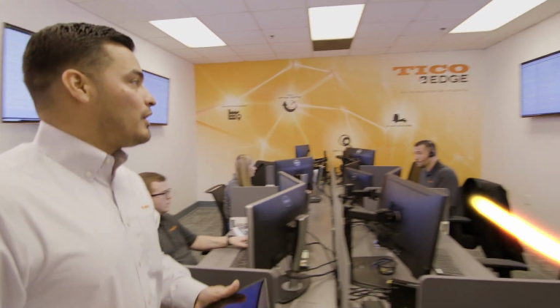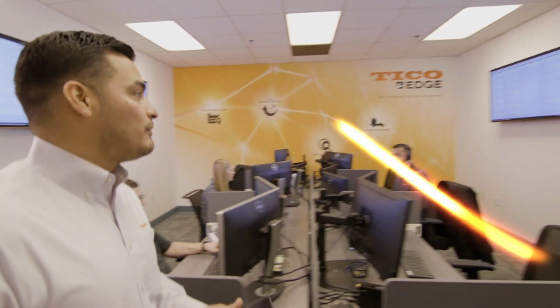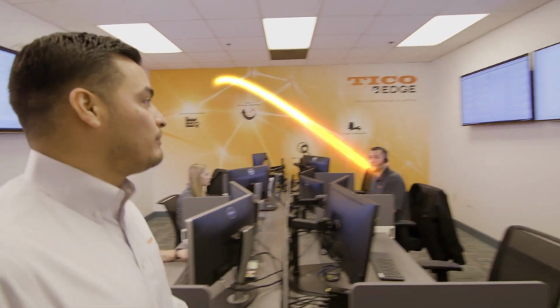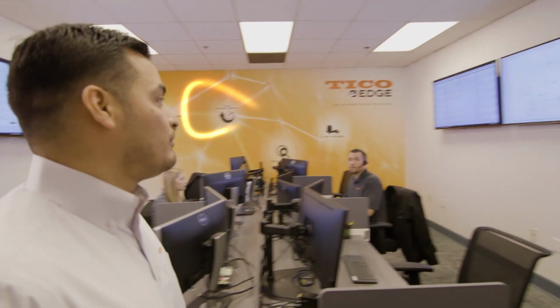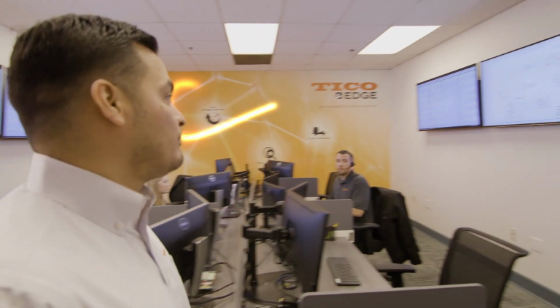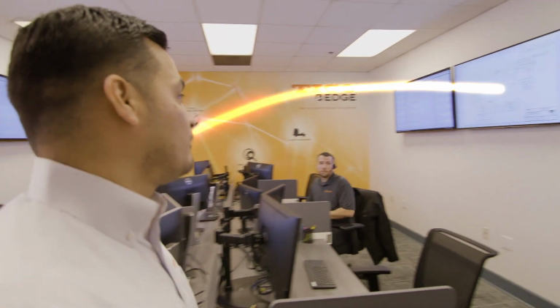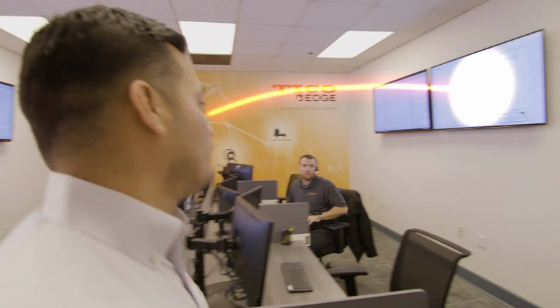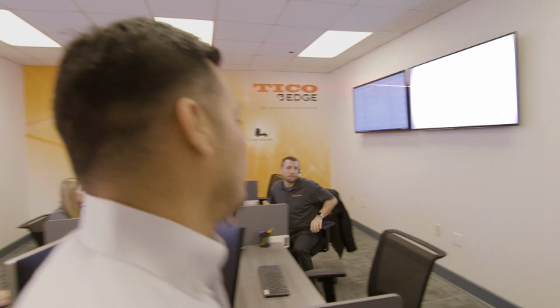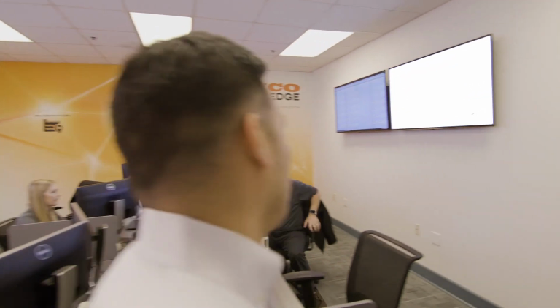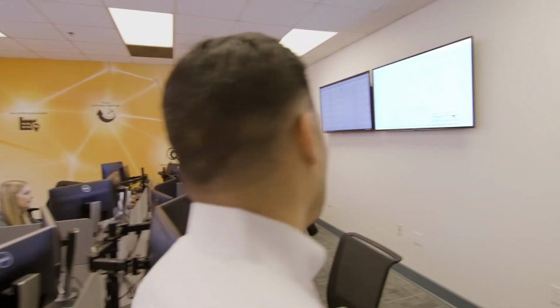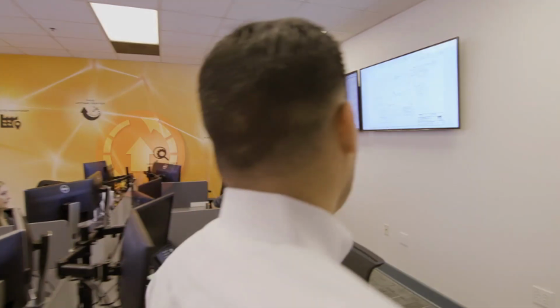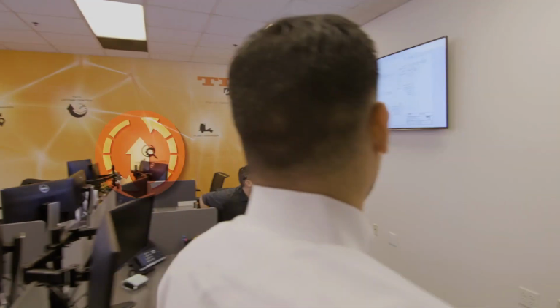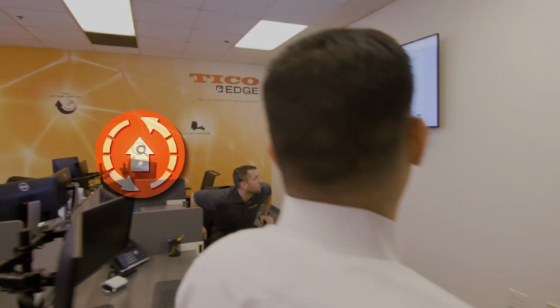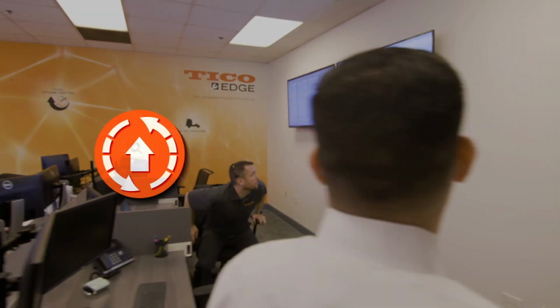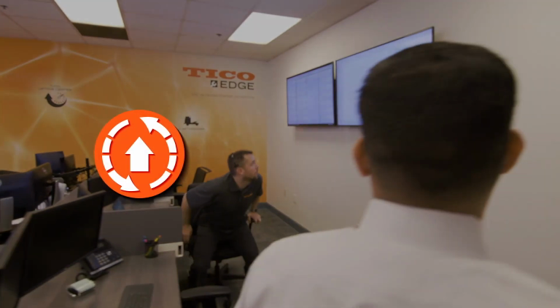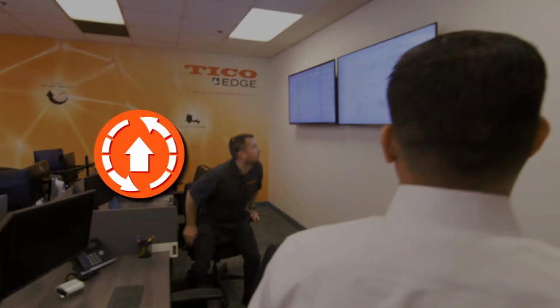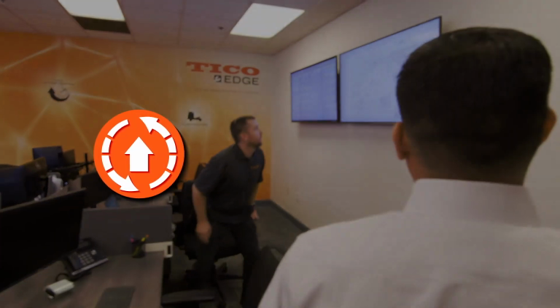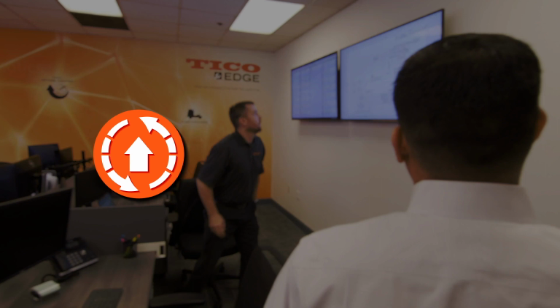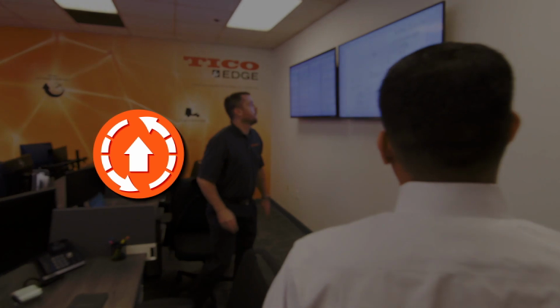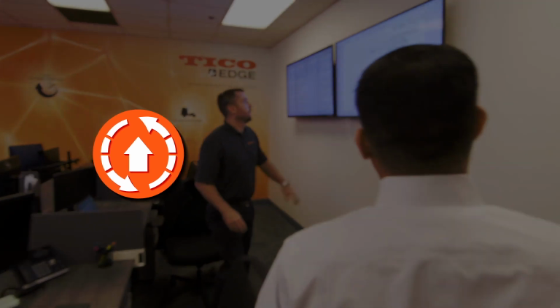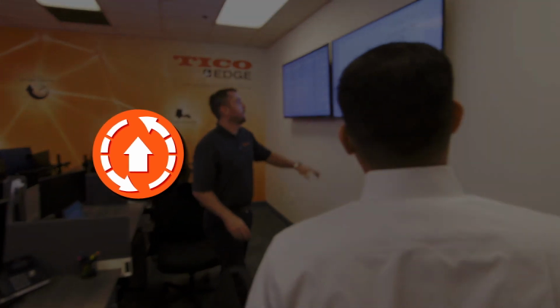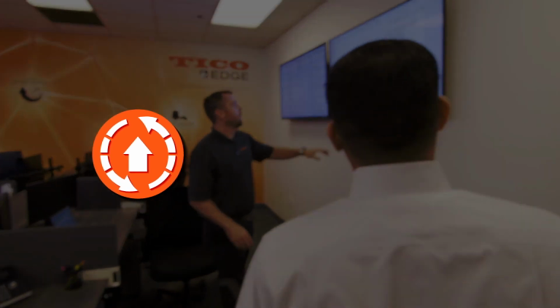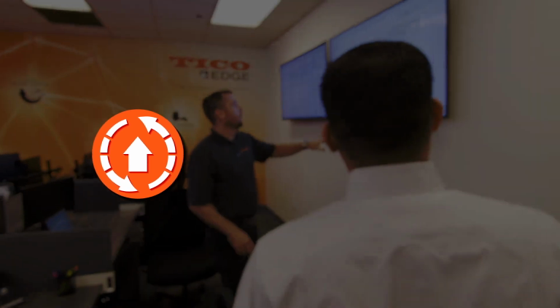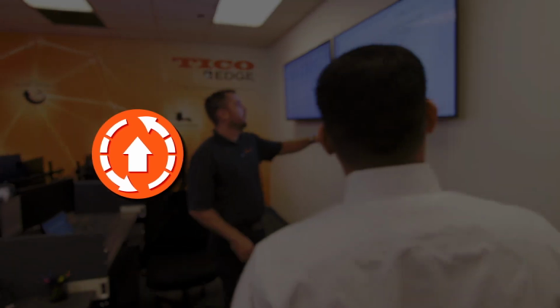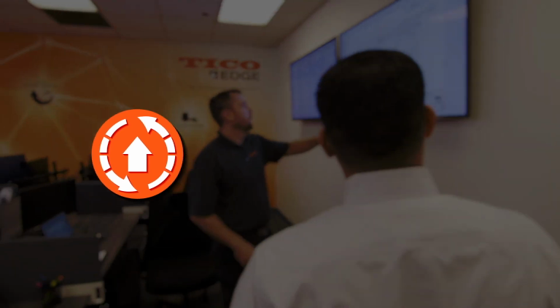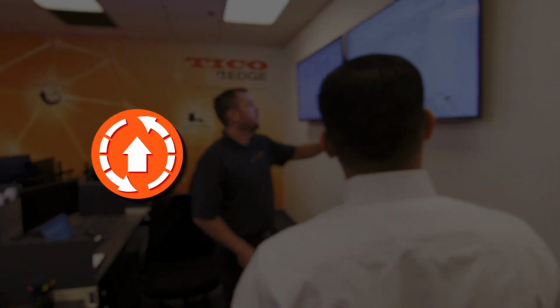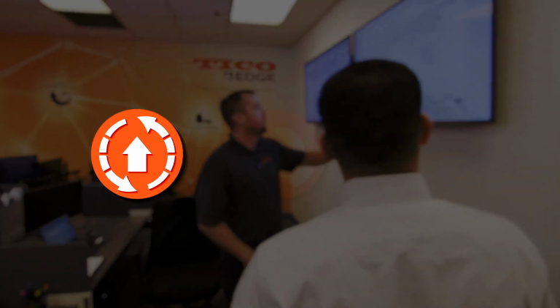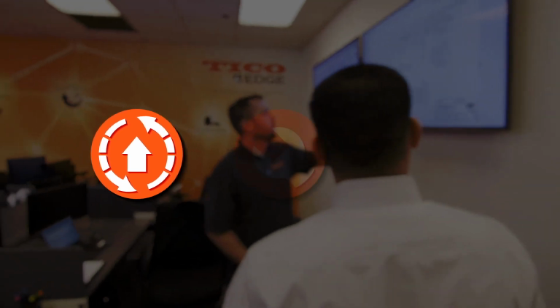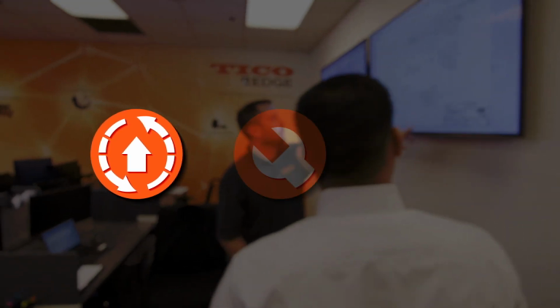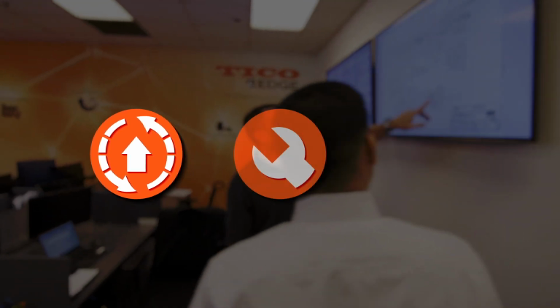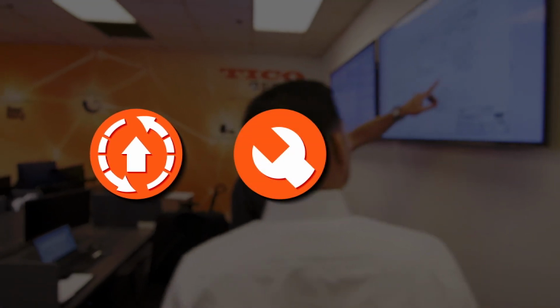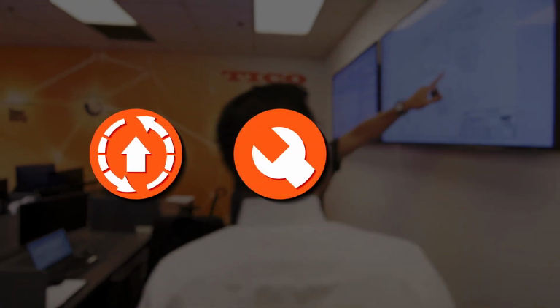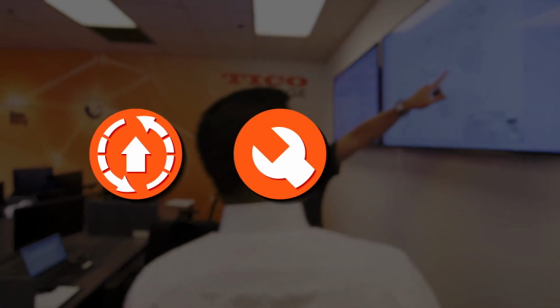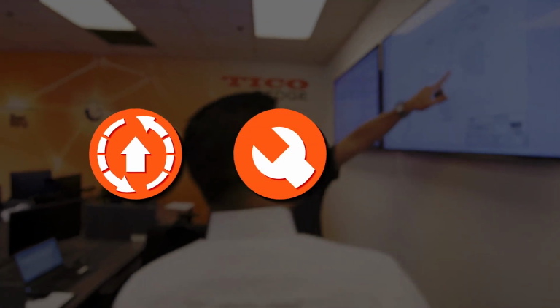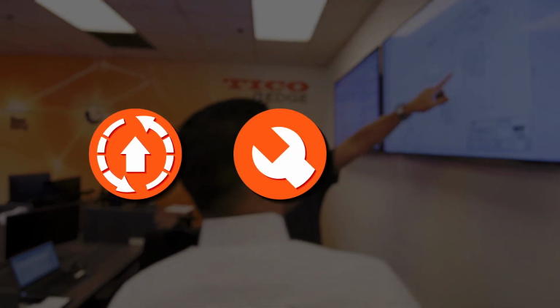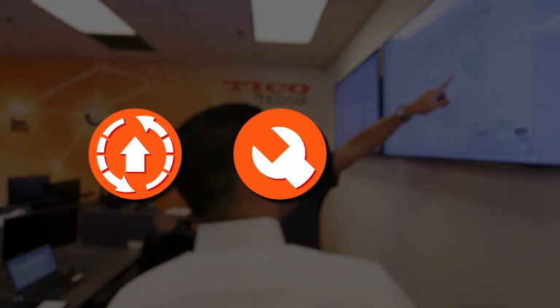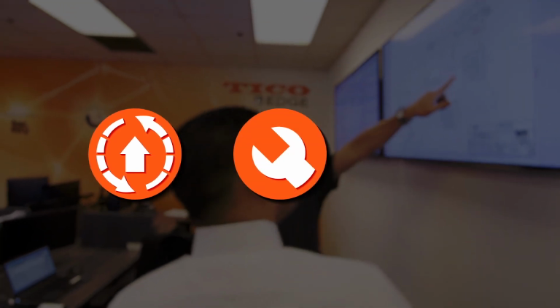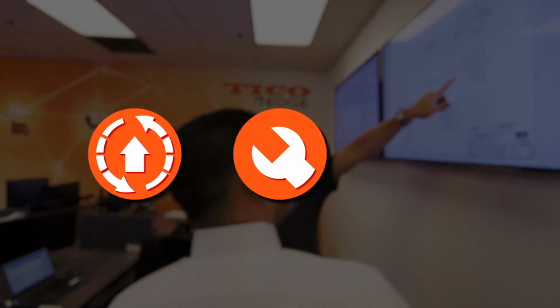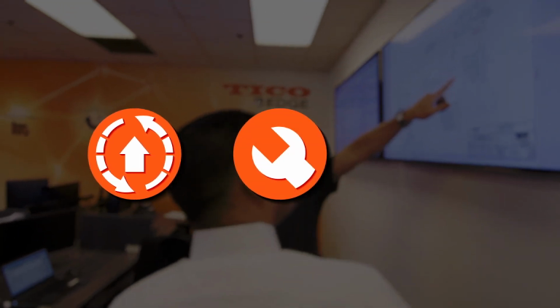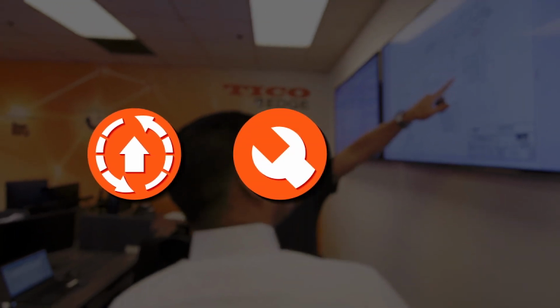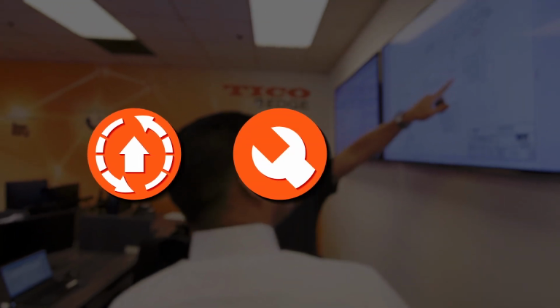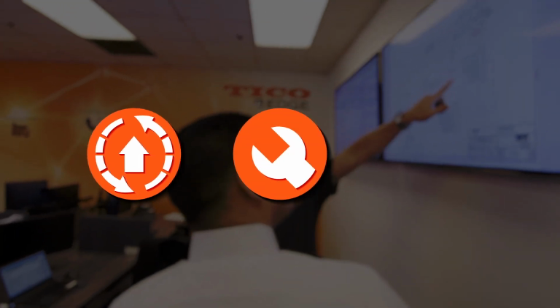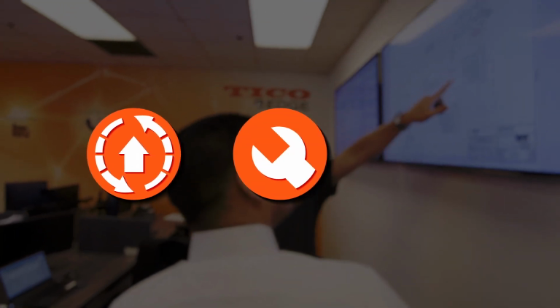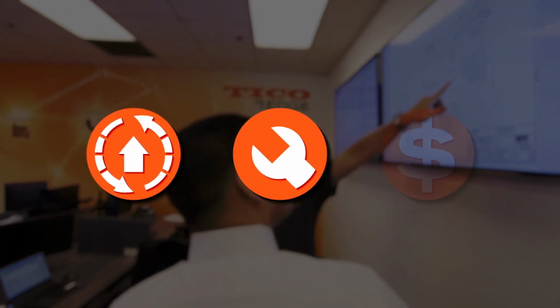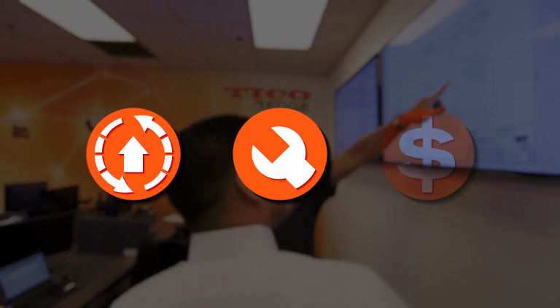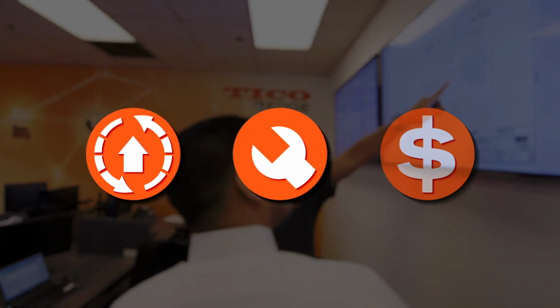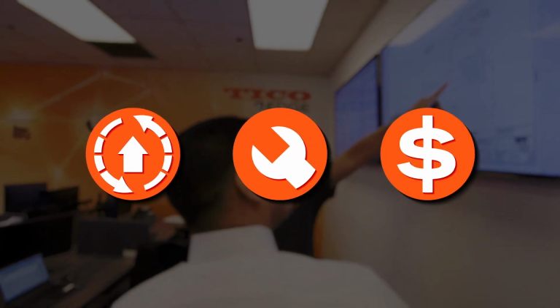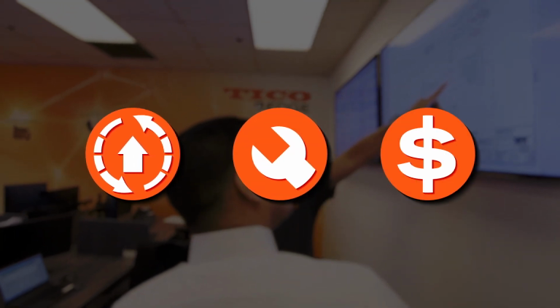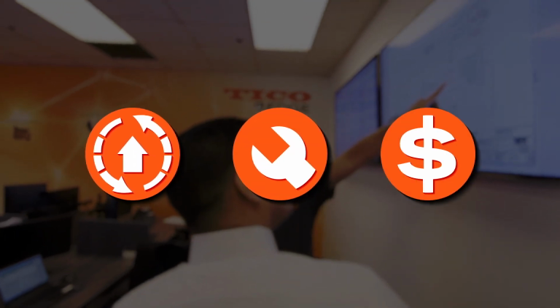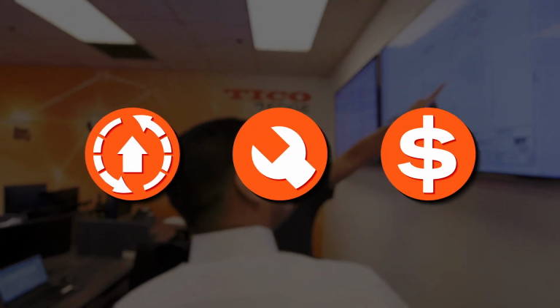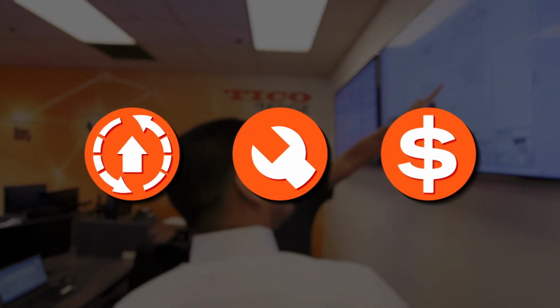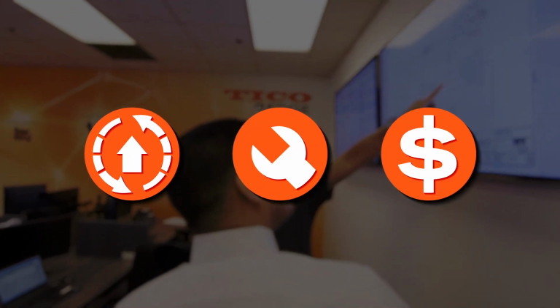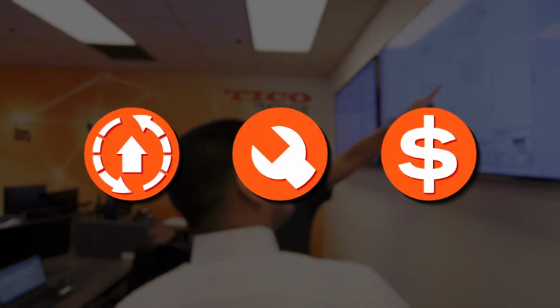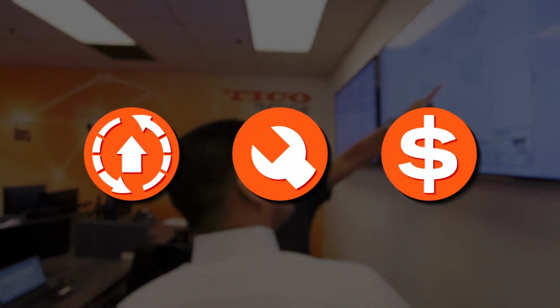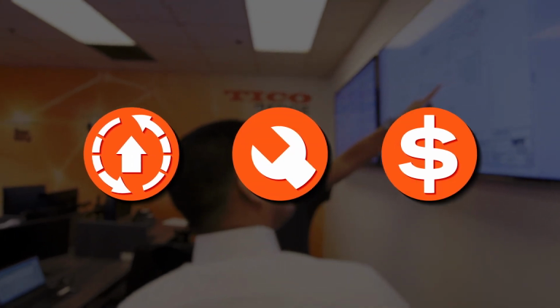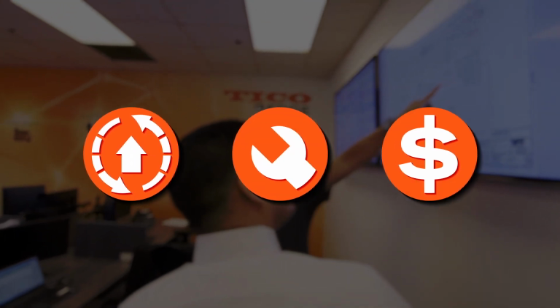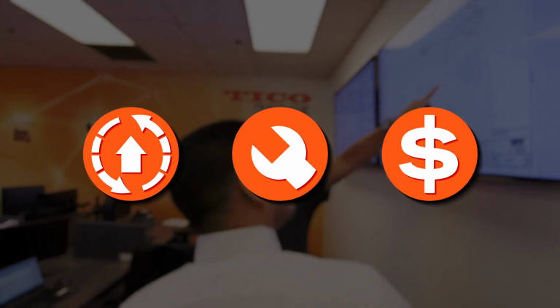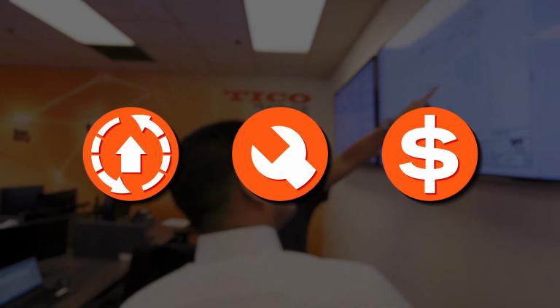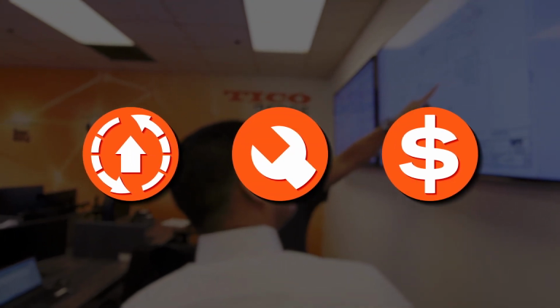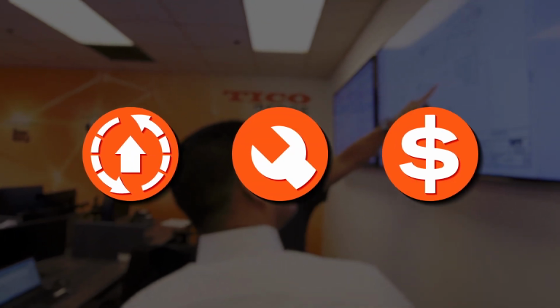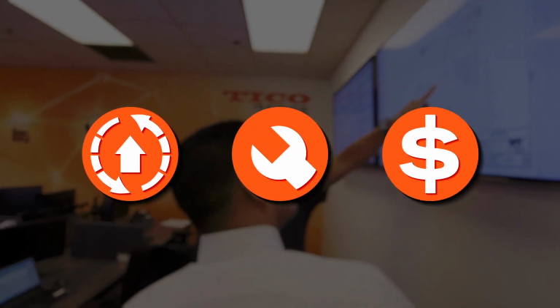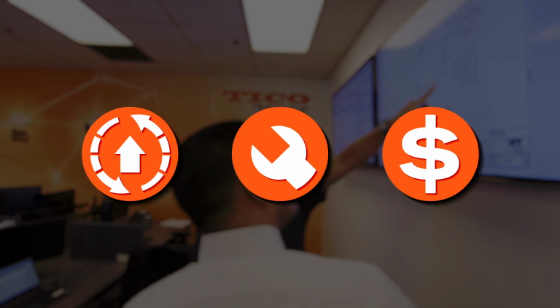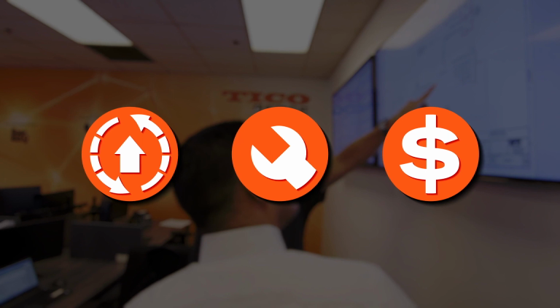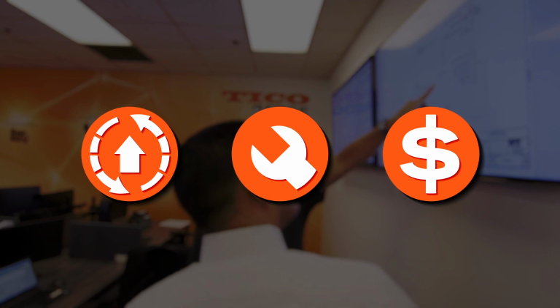Tyco Edge improves uptime, helps you proactively manage your fleet's maintenance, and gives you the information you need to make informed business decisions.